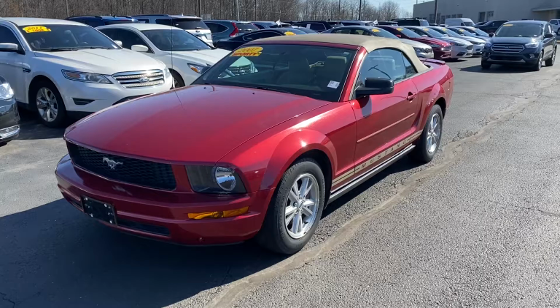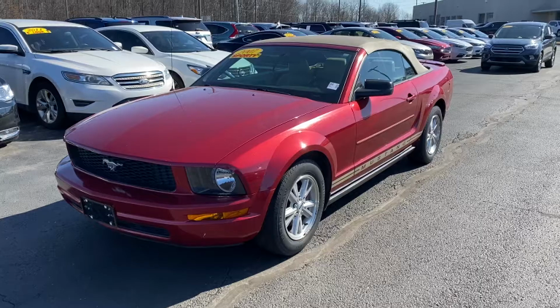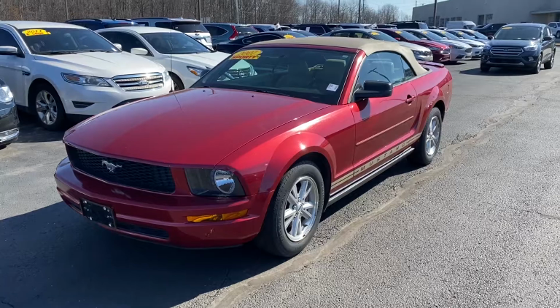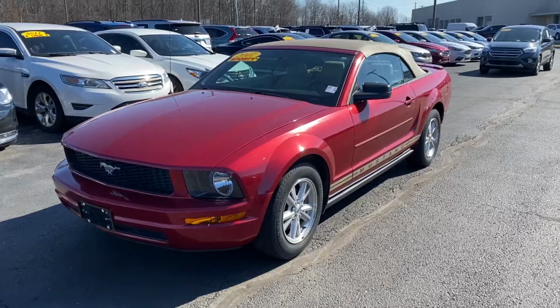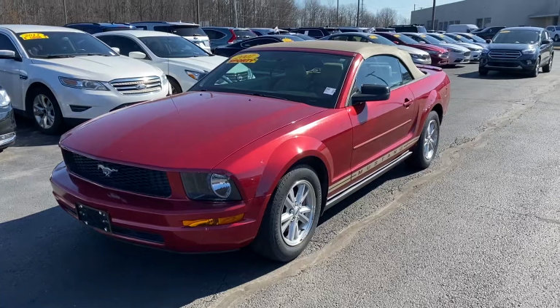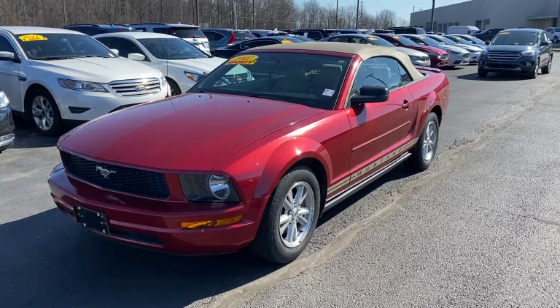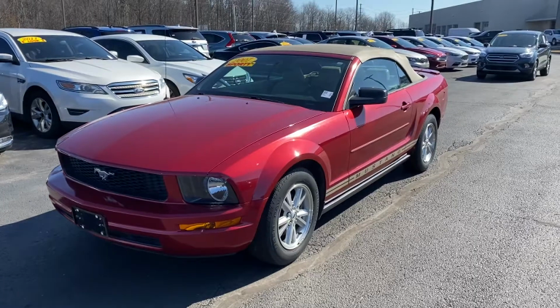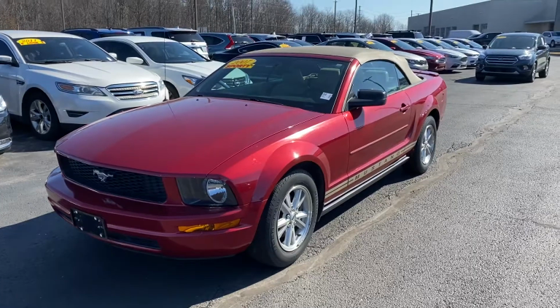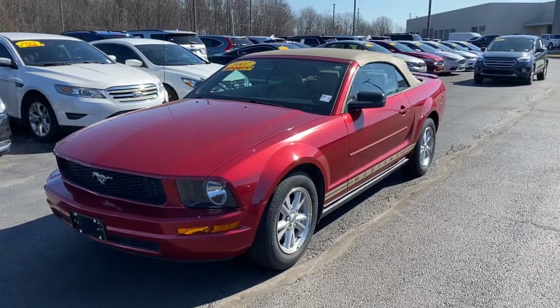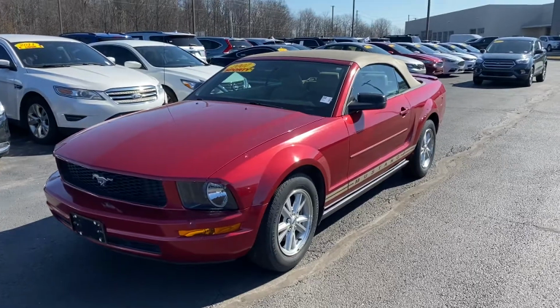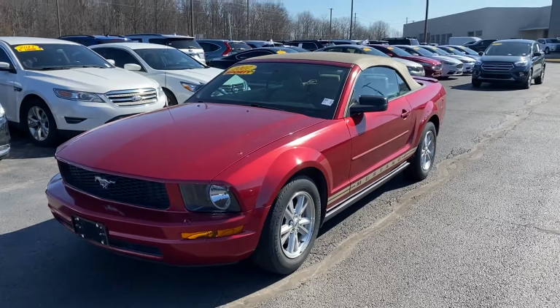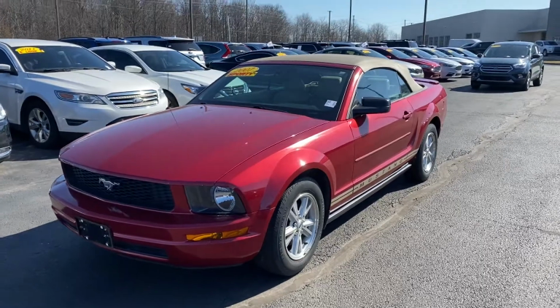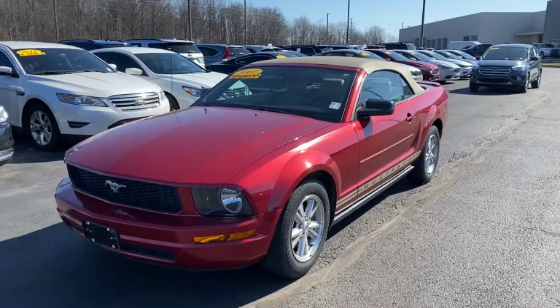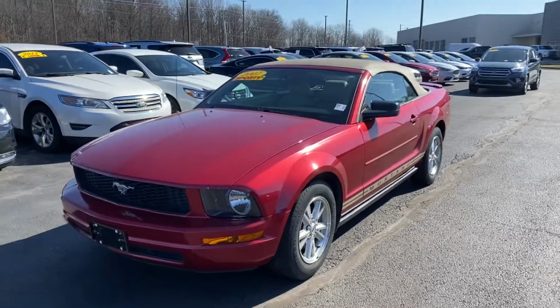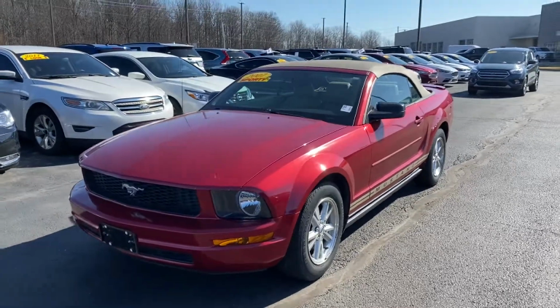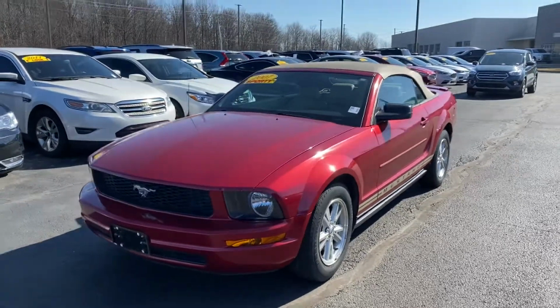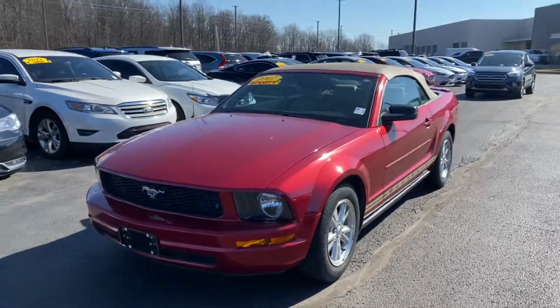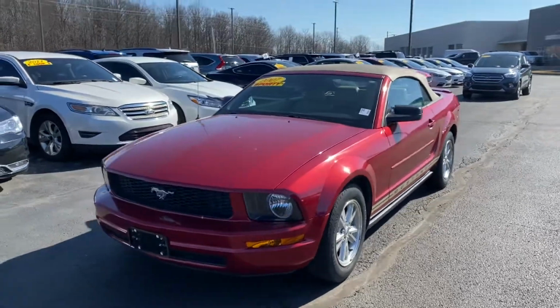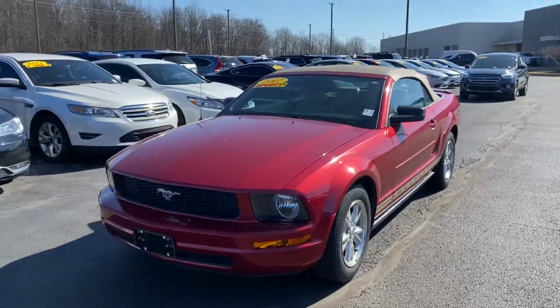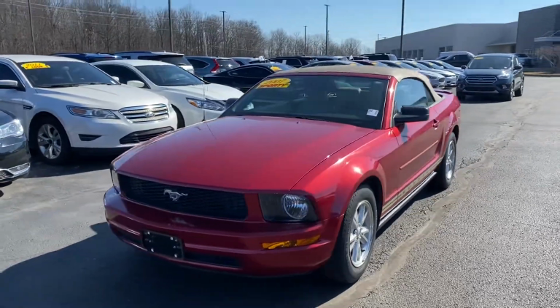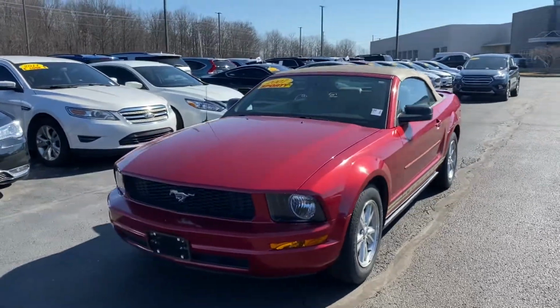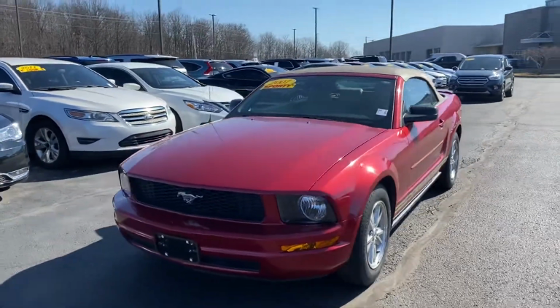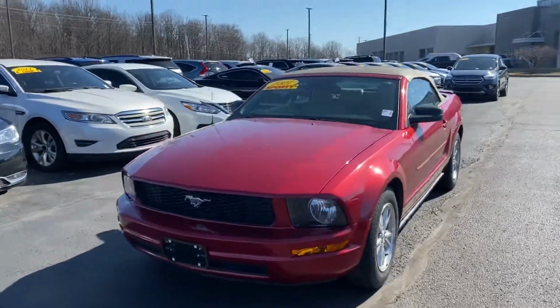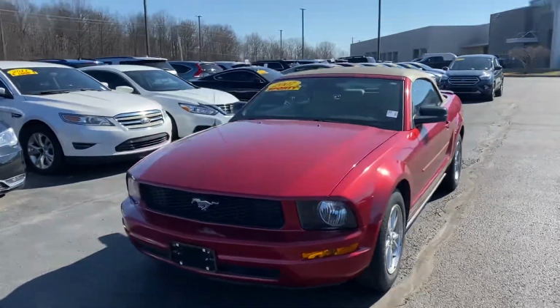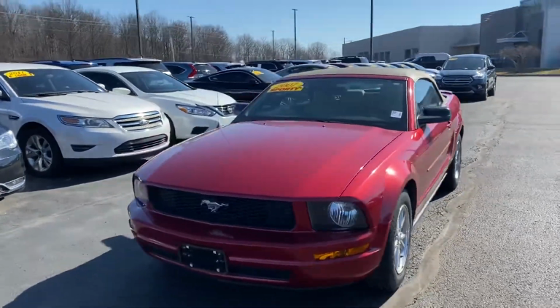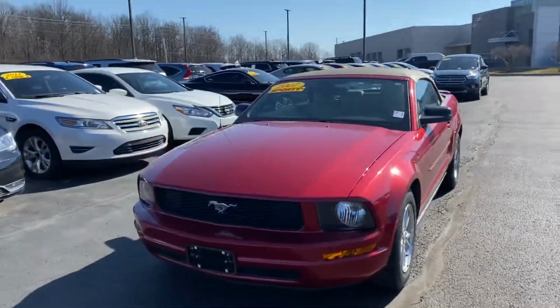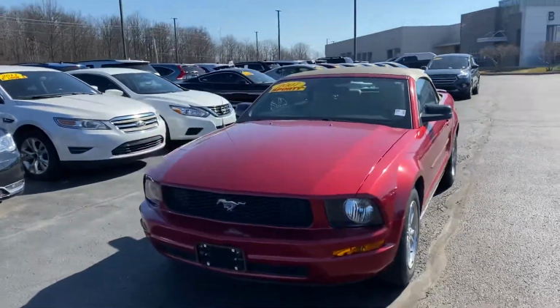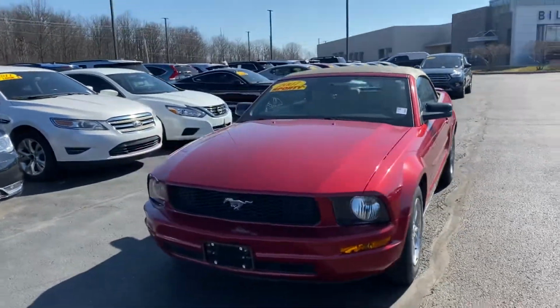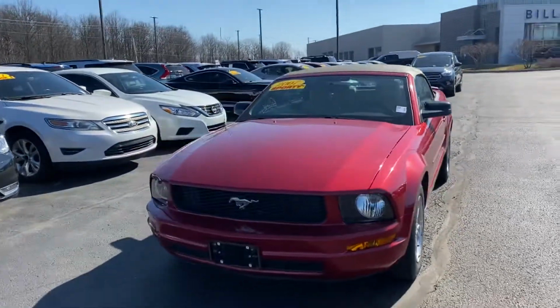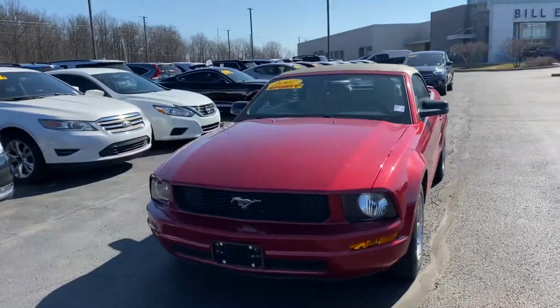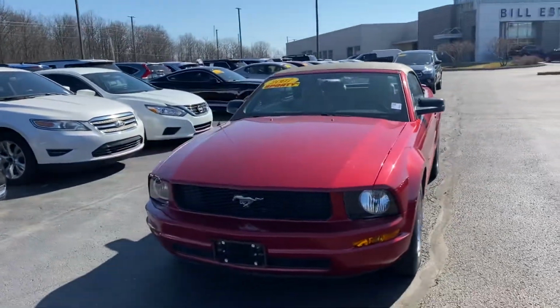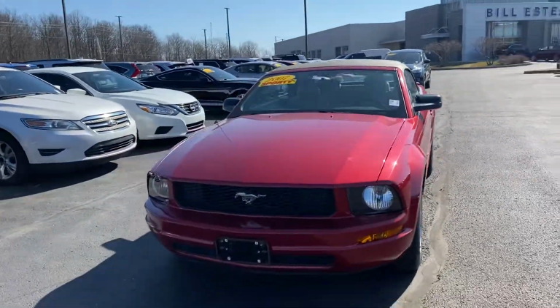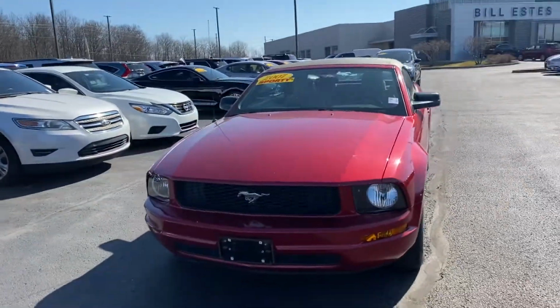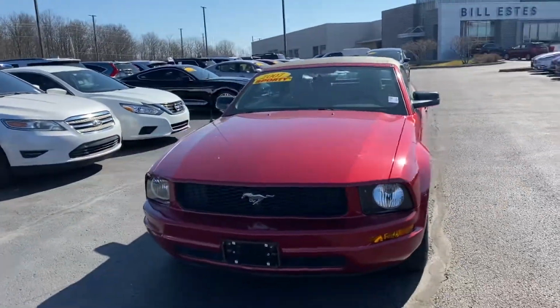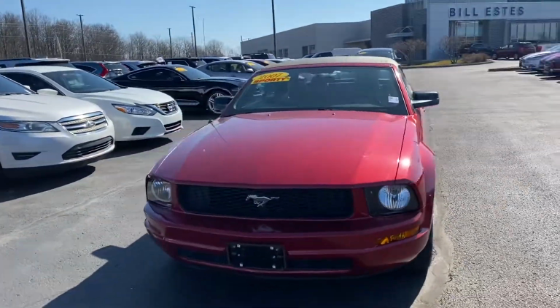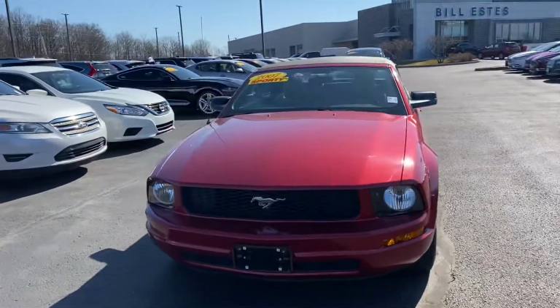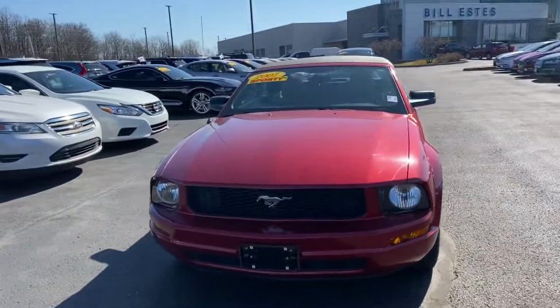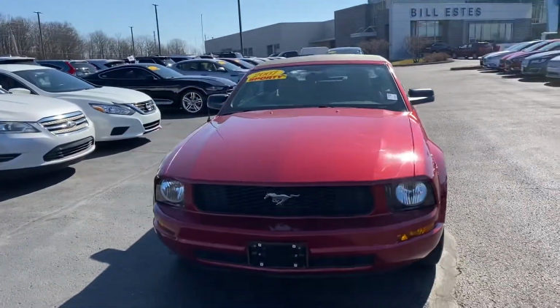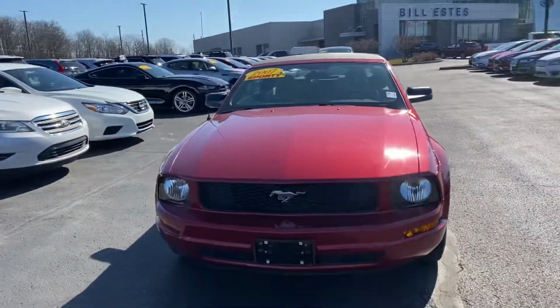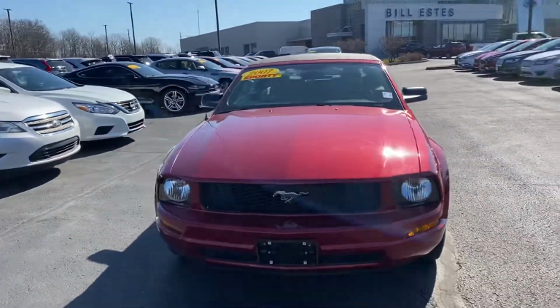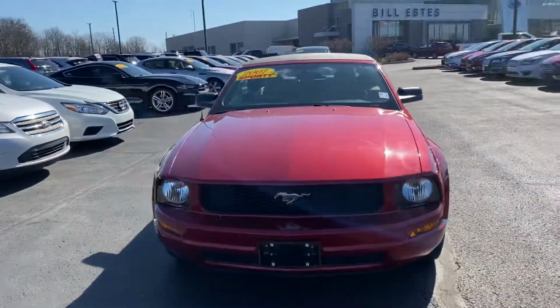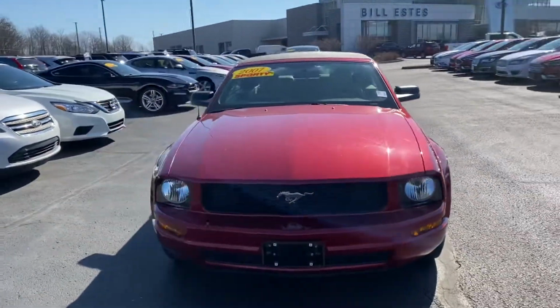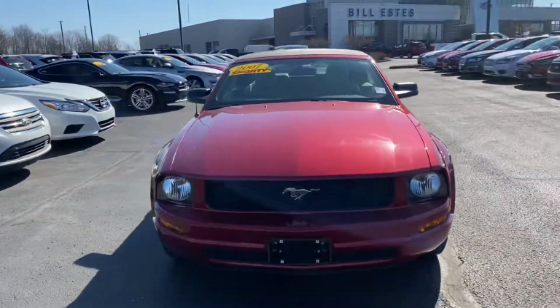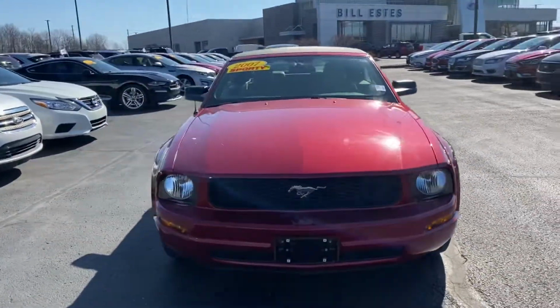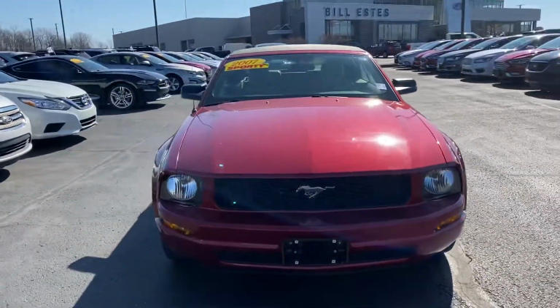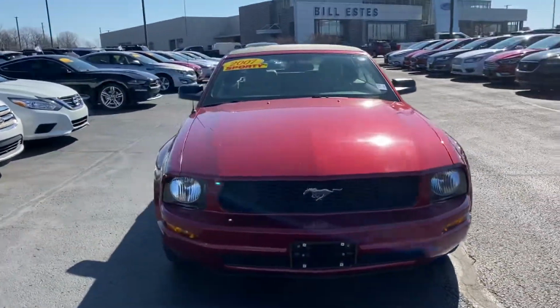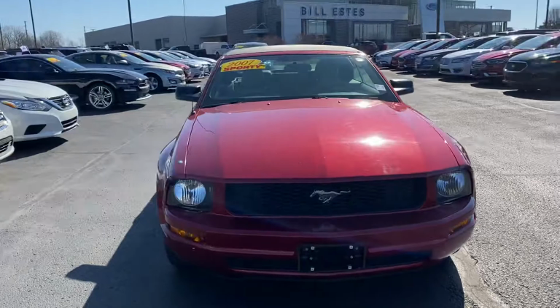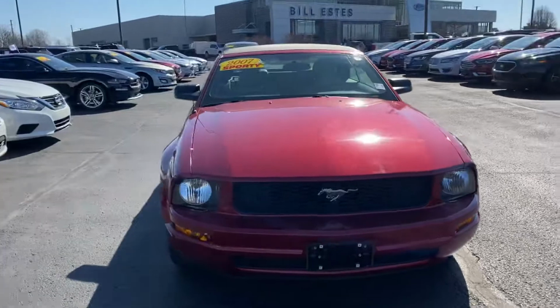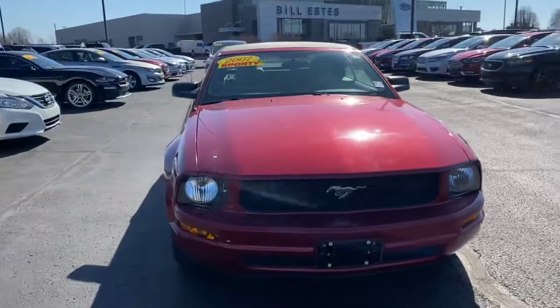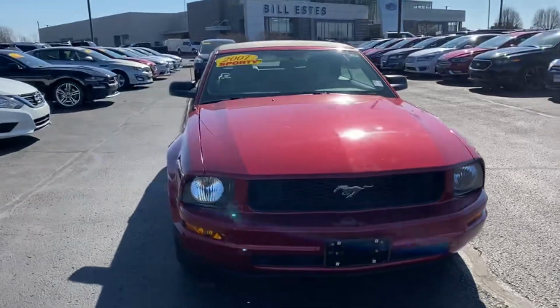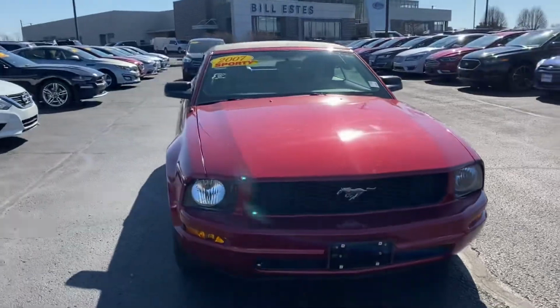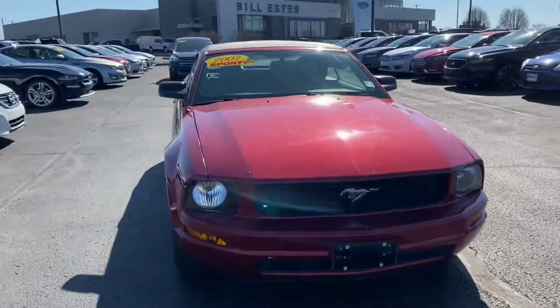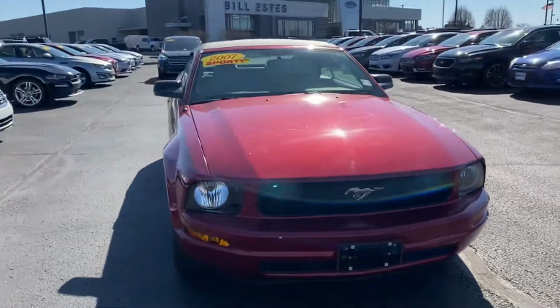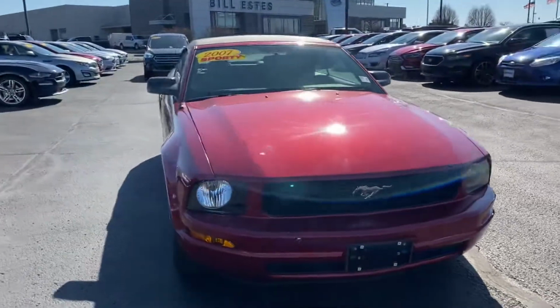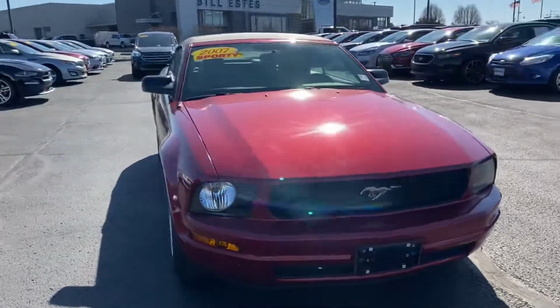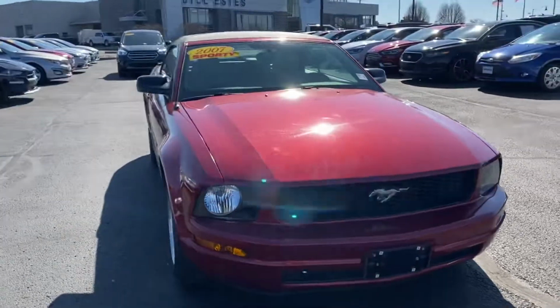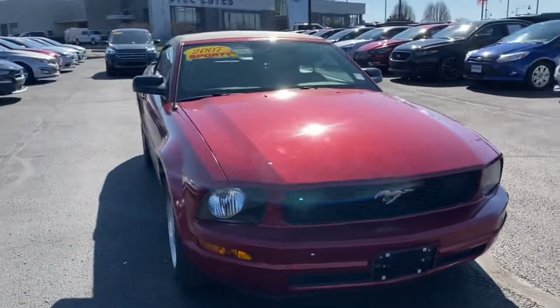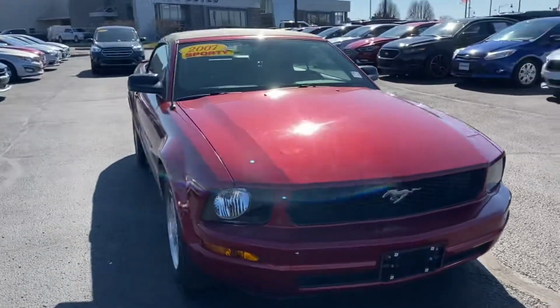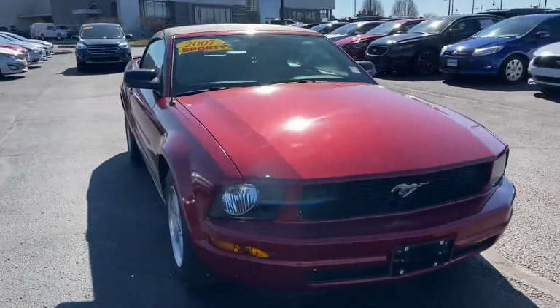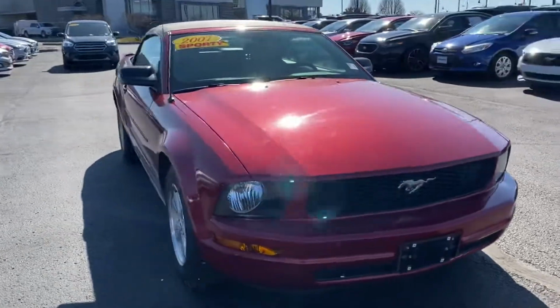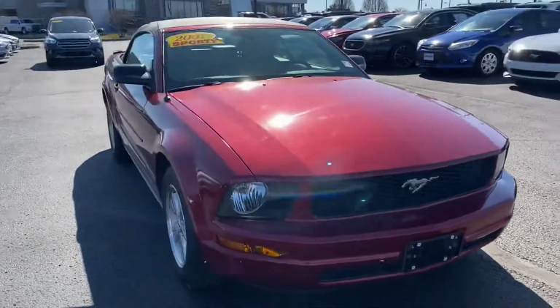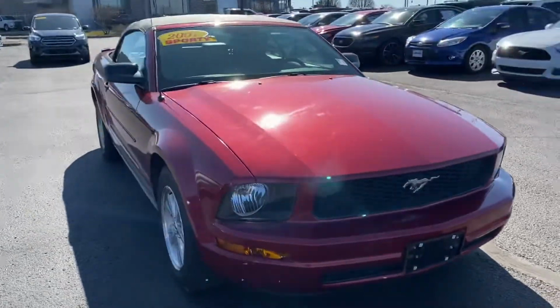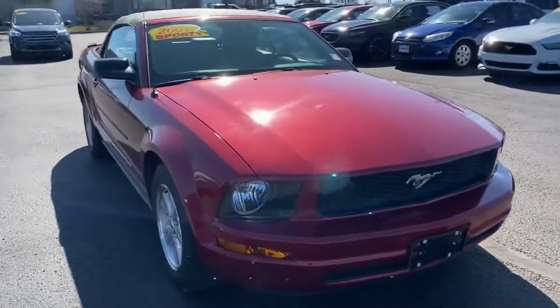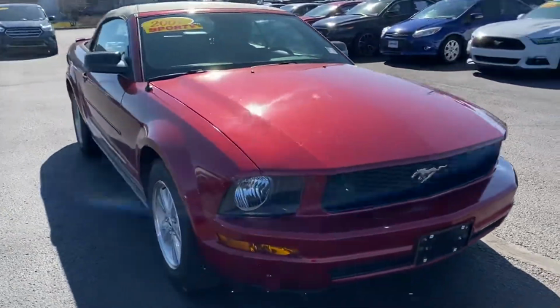Thank you for choosing Balestas Ford. Here's this 2007 Ford Mustang Premium you inquired on.